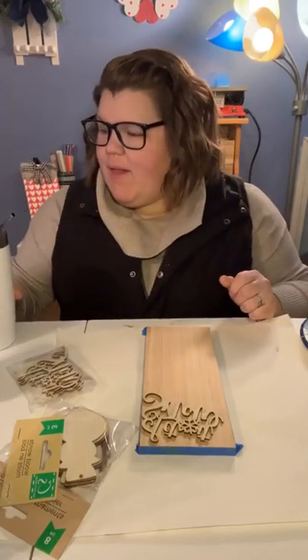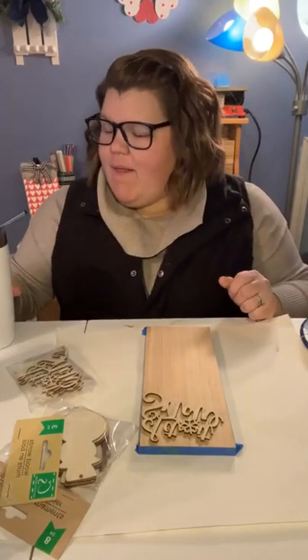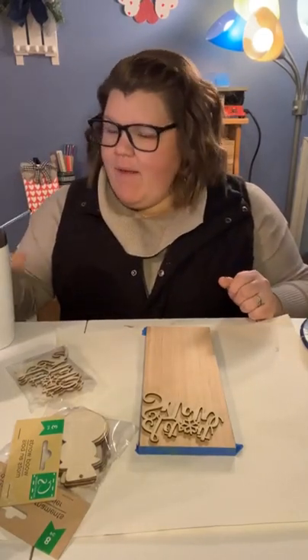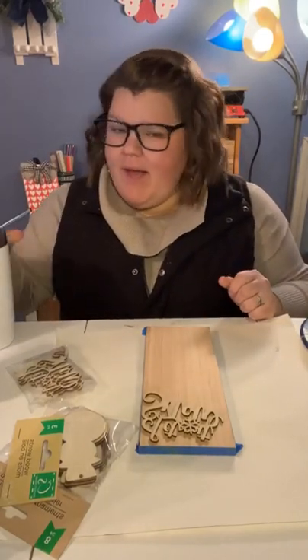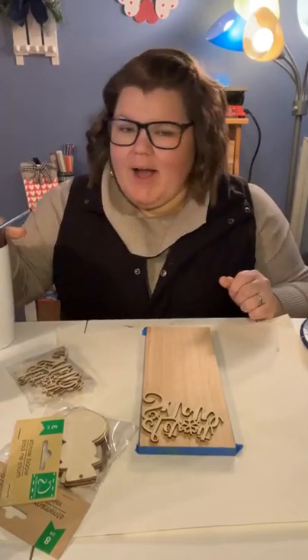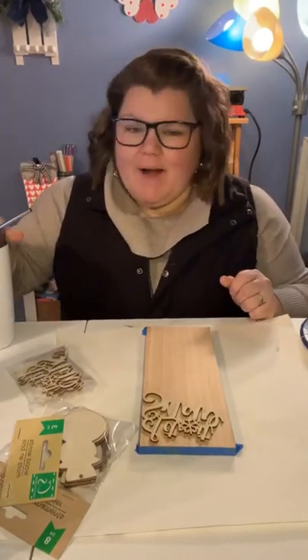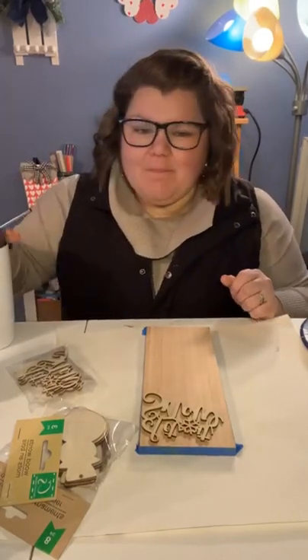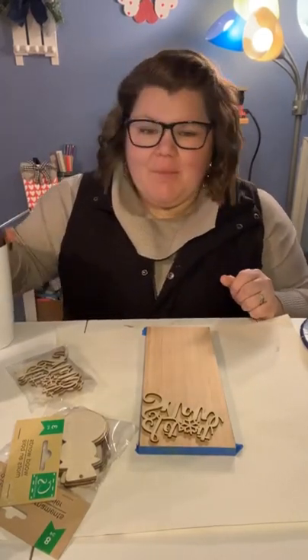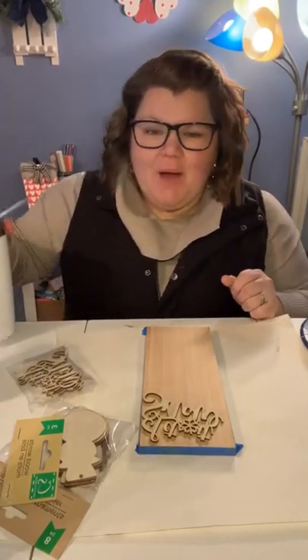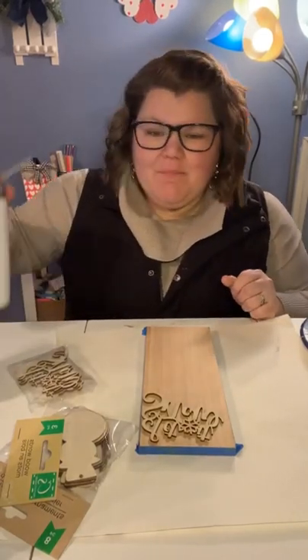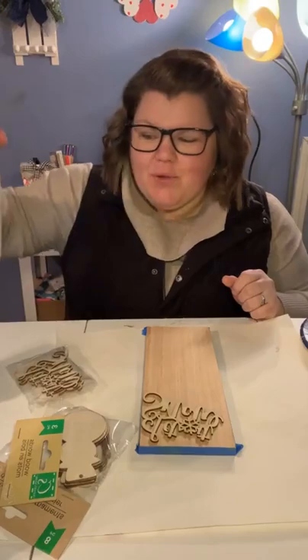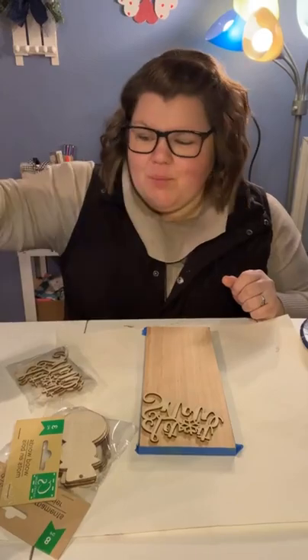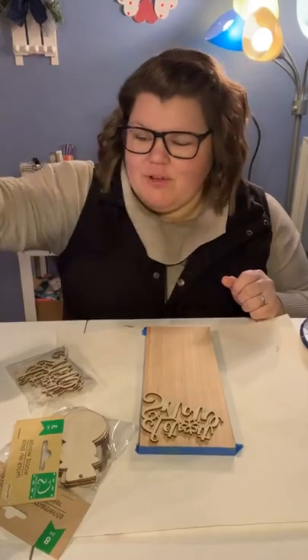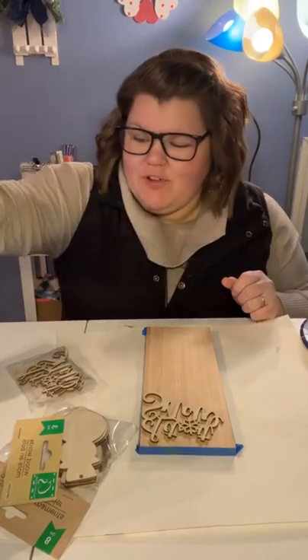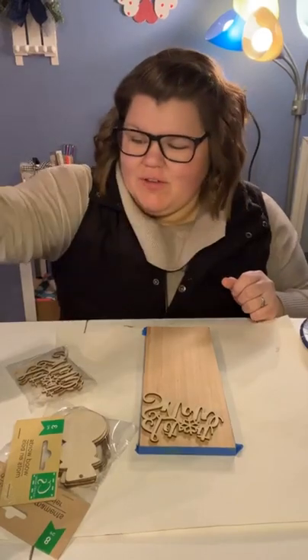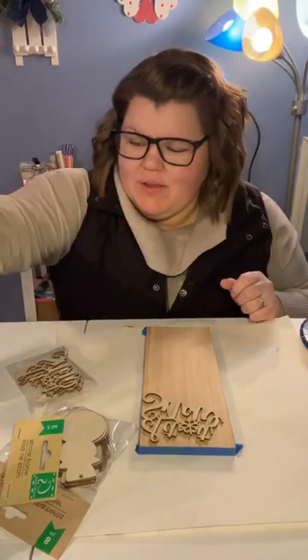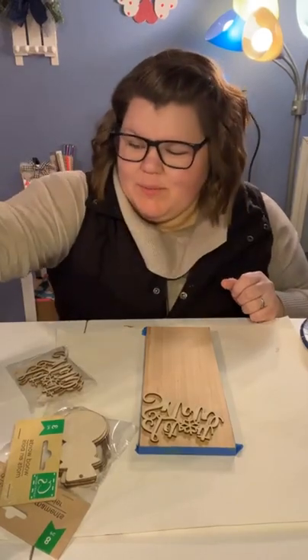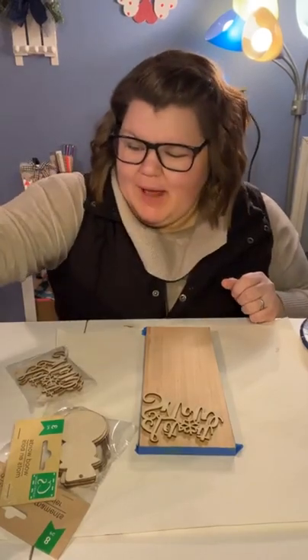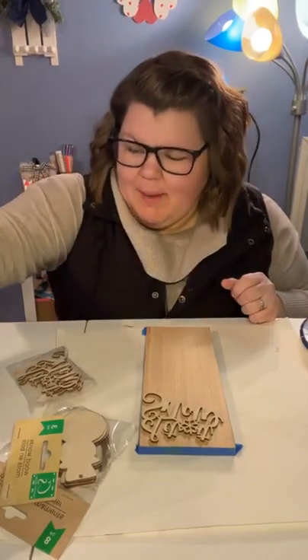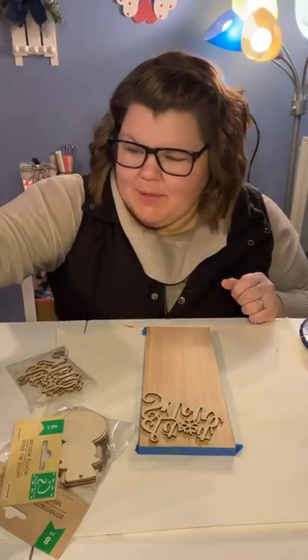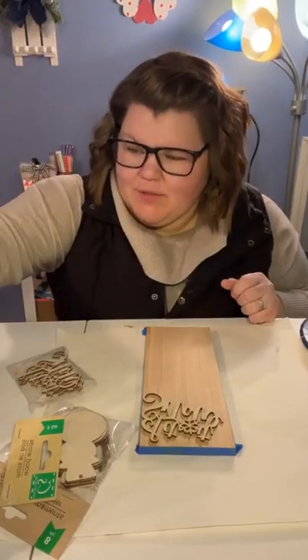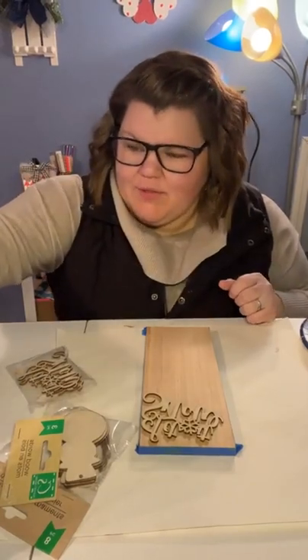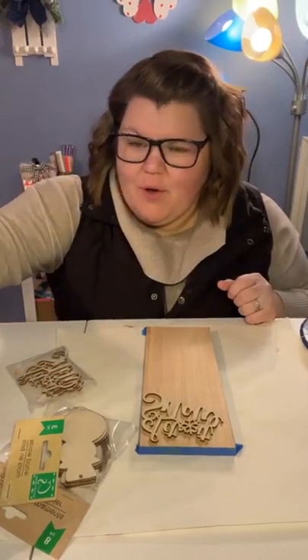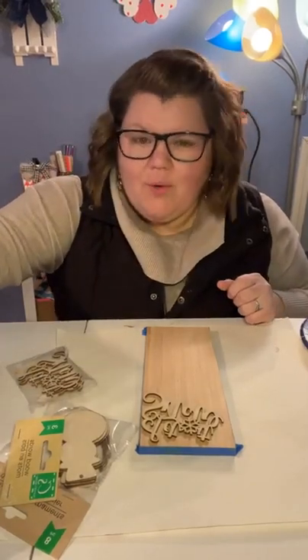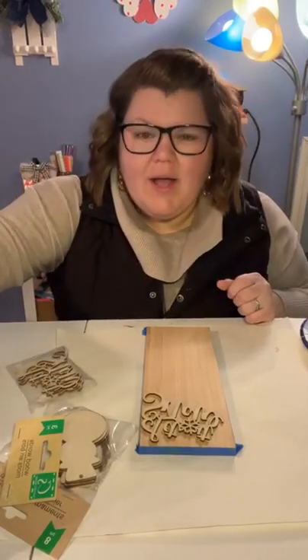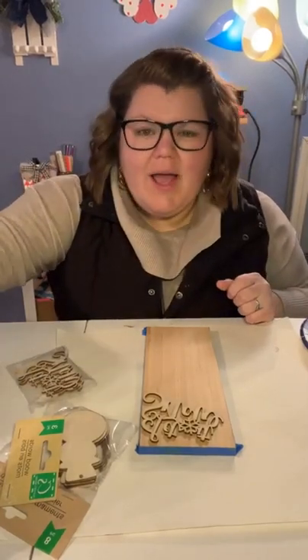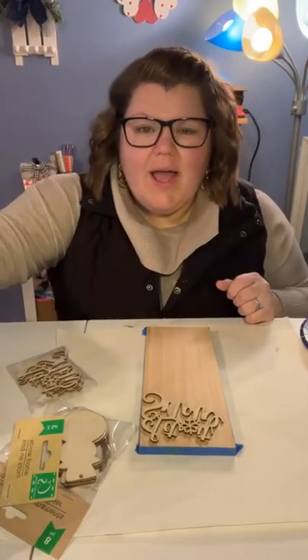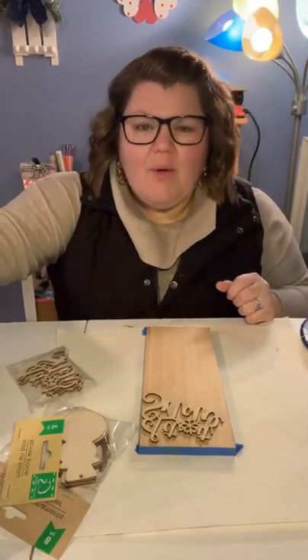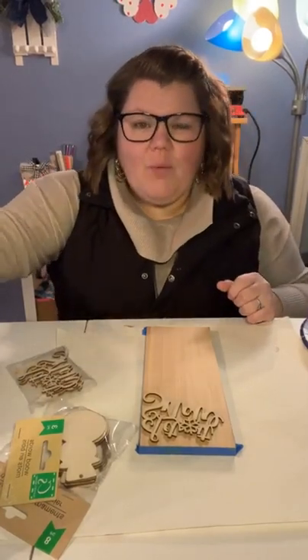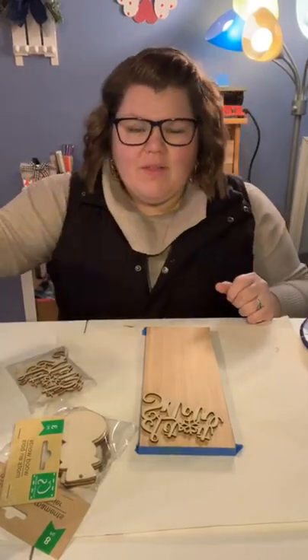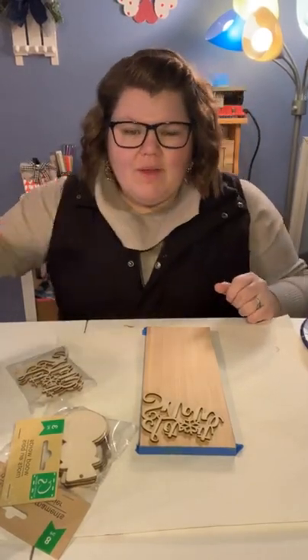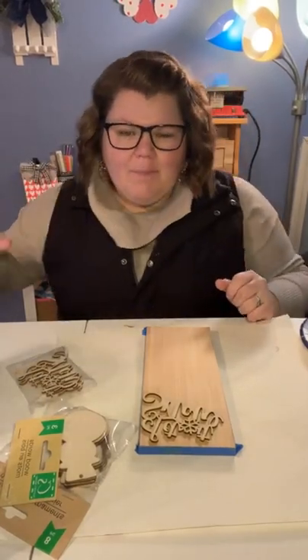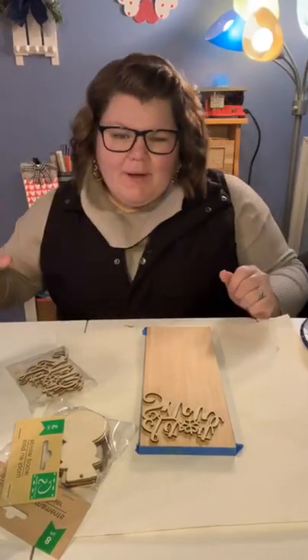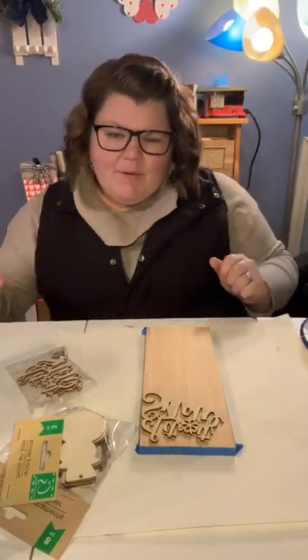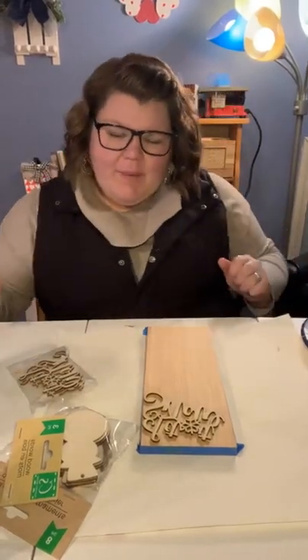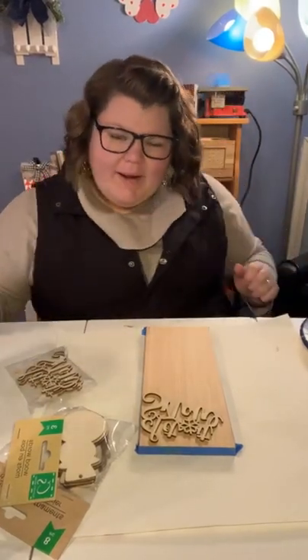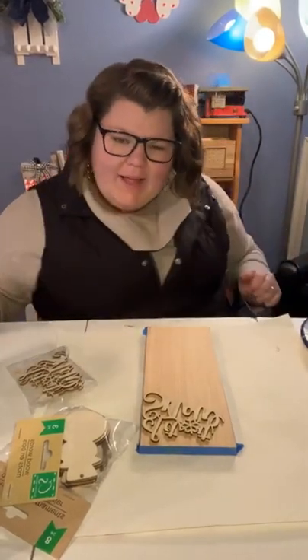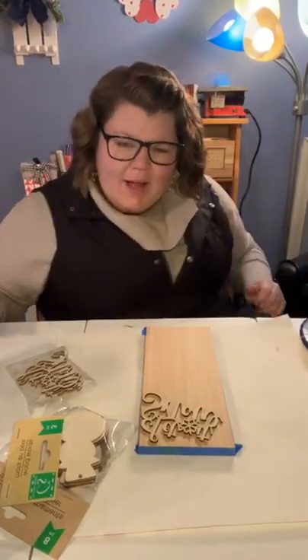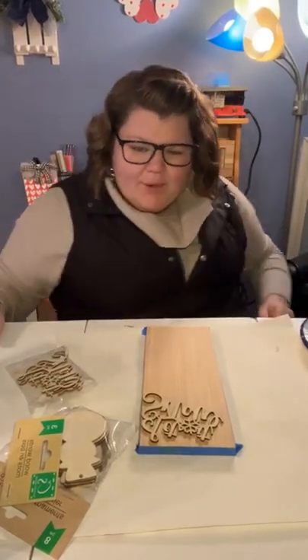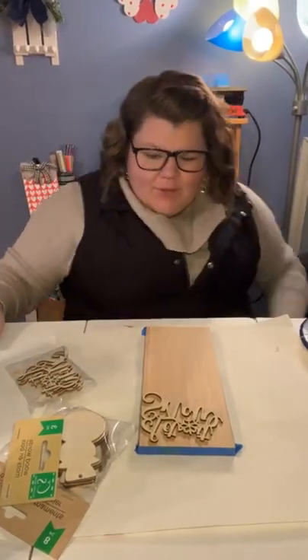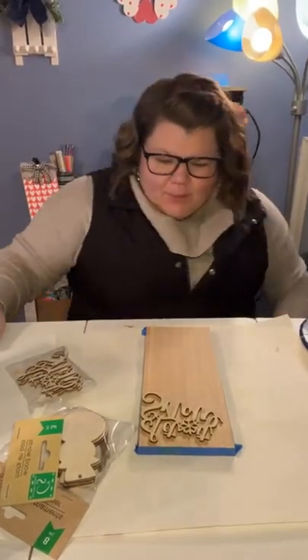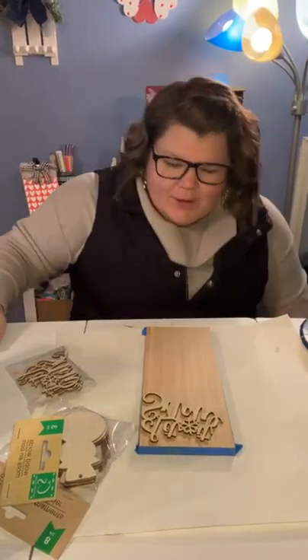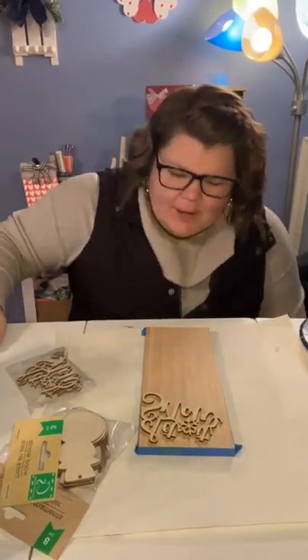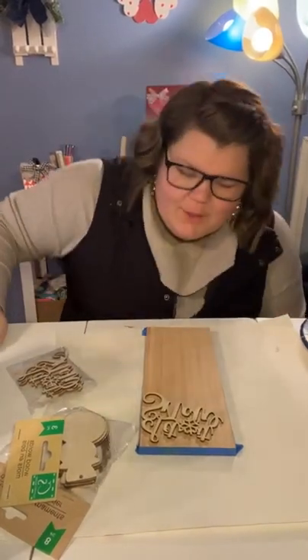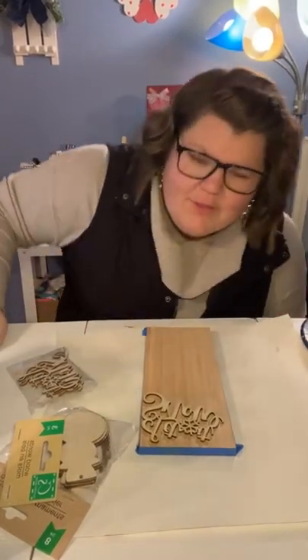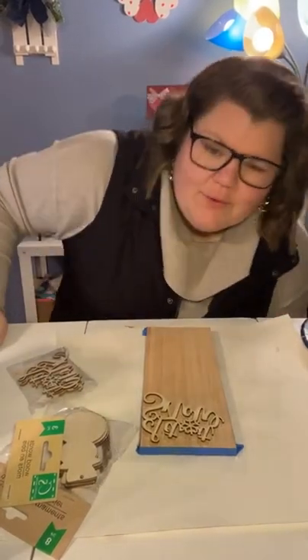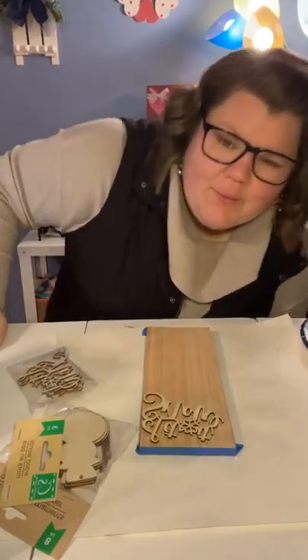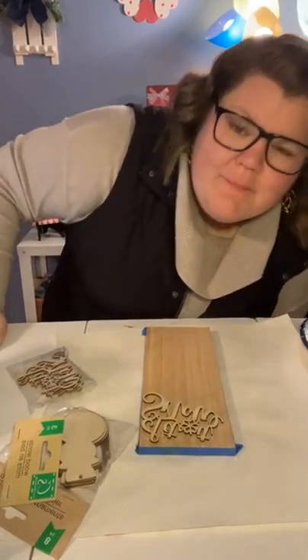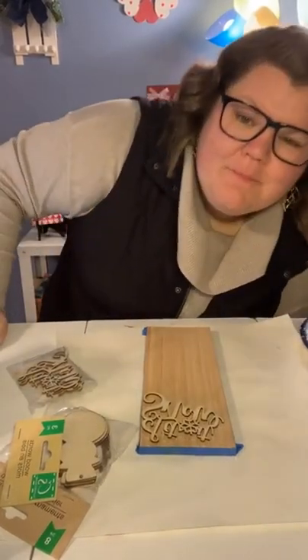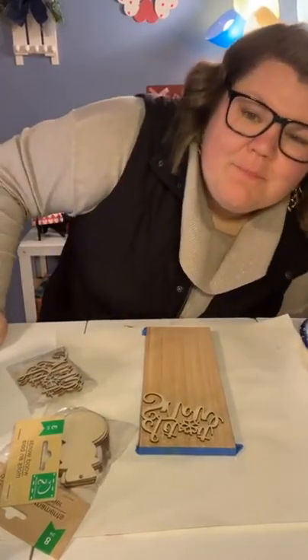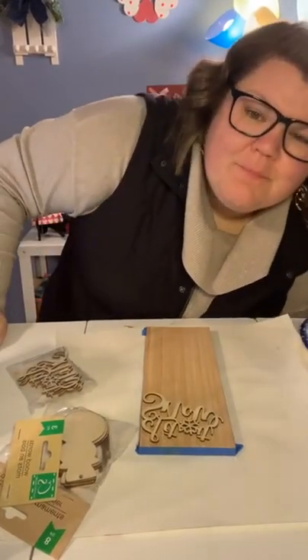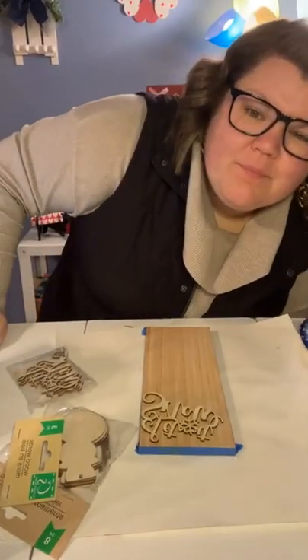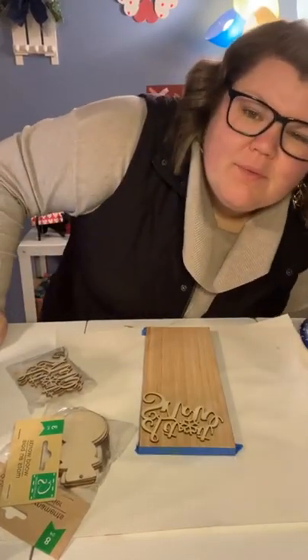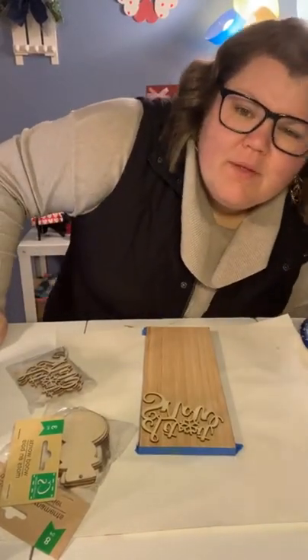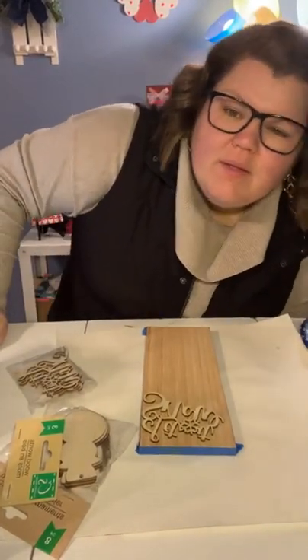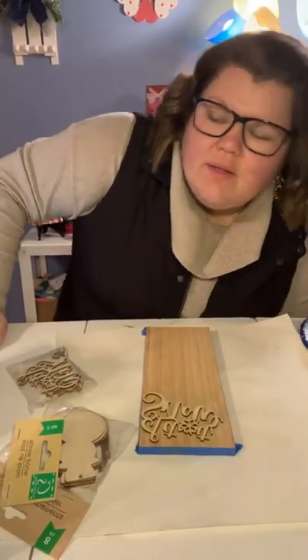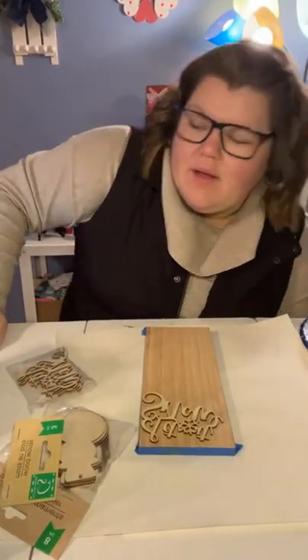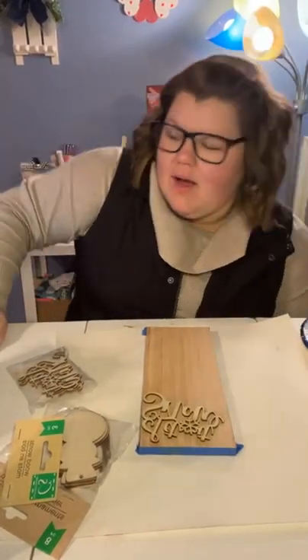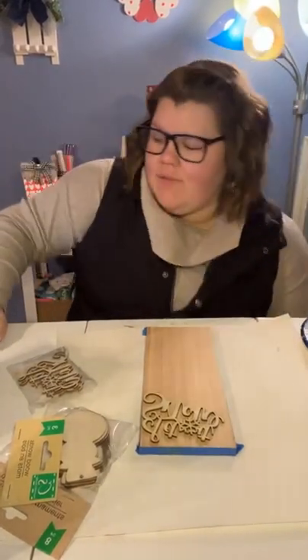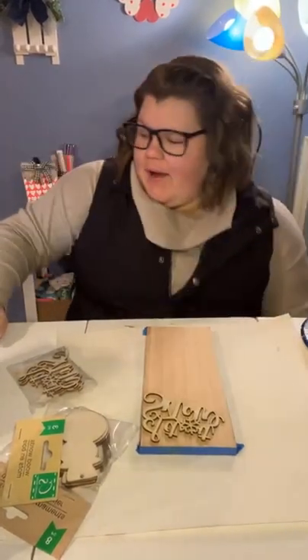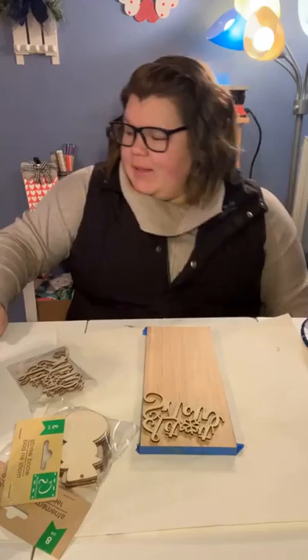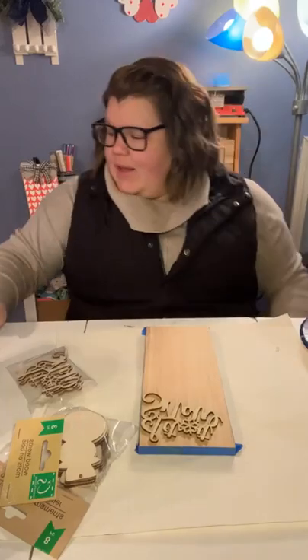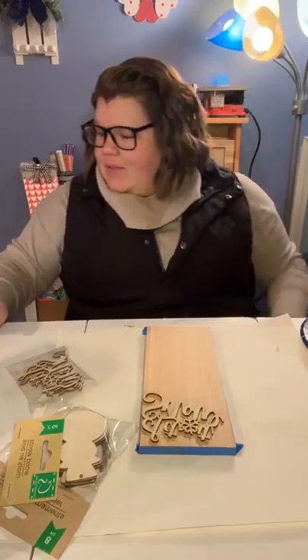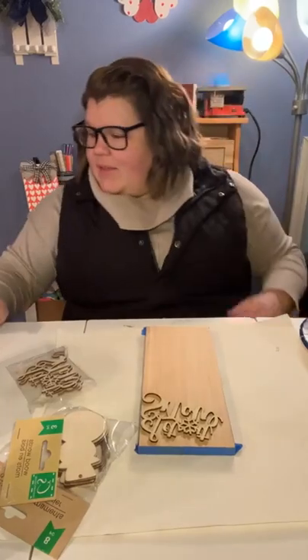I'm a little nervous about it — I'm not a painter, so I'm definitely nervous about this one. But we shall see what happens! What's up everybody, how are we doing? All right, let's get going.